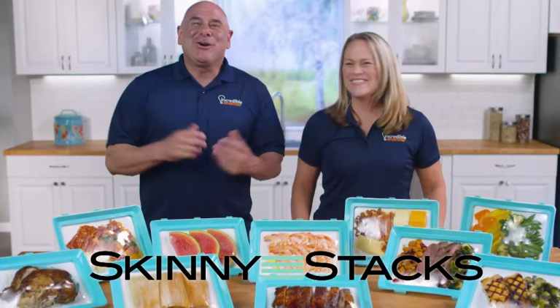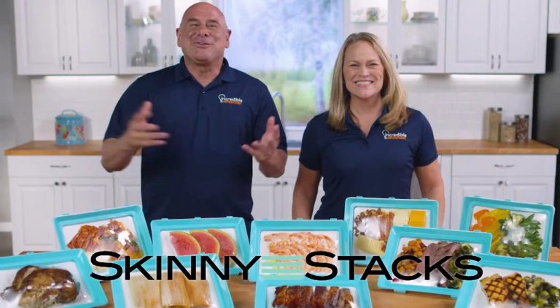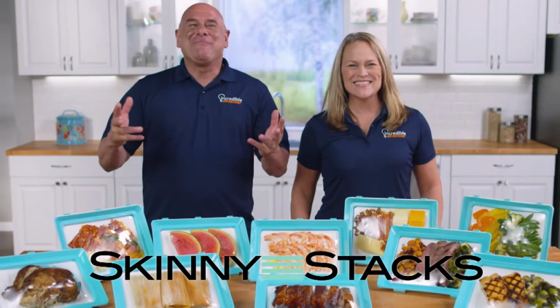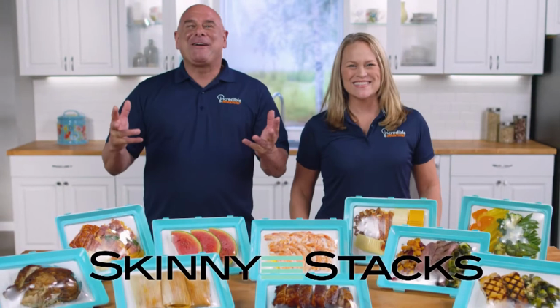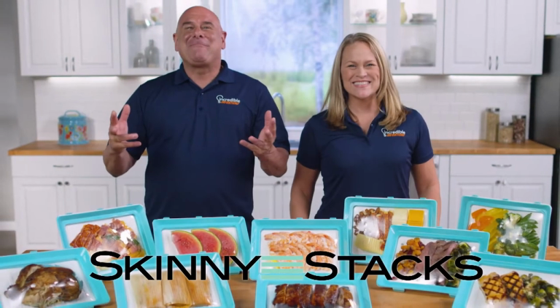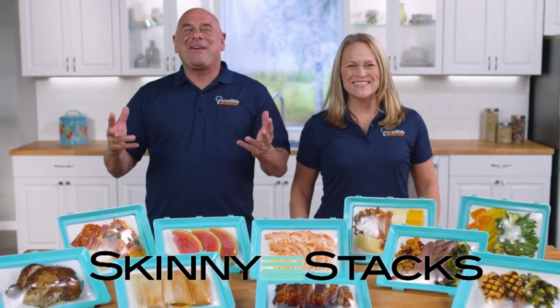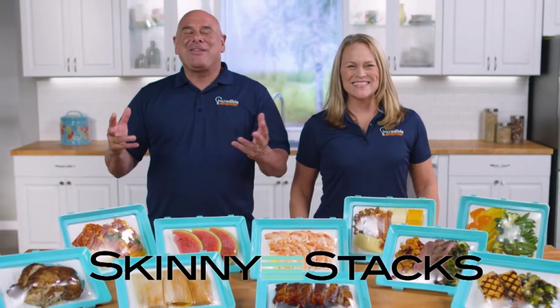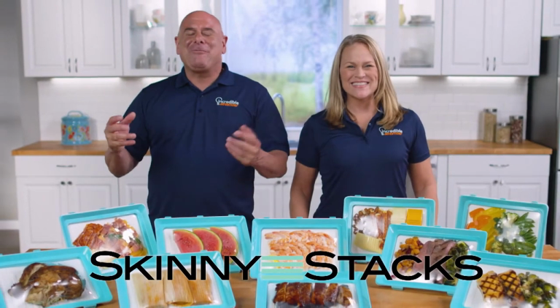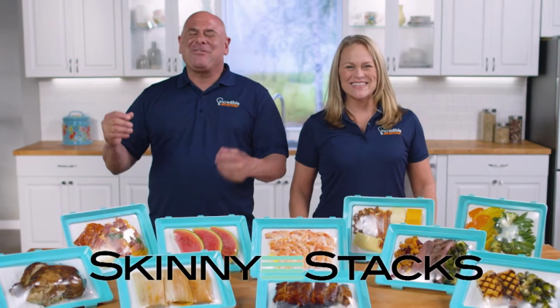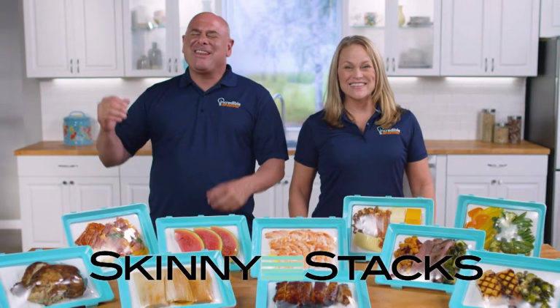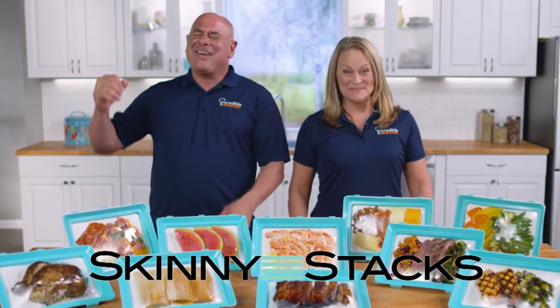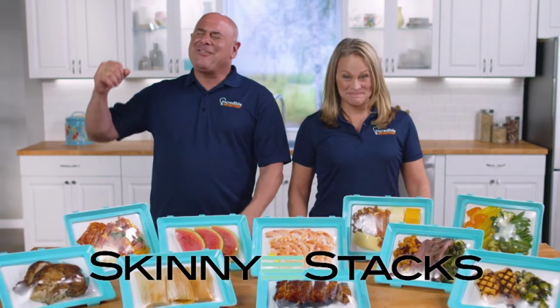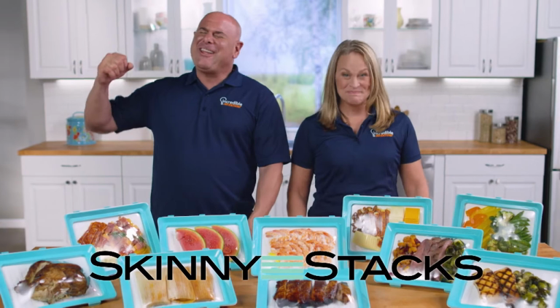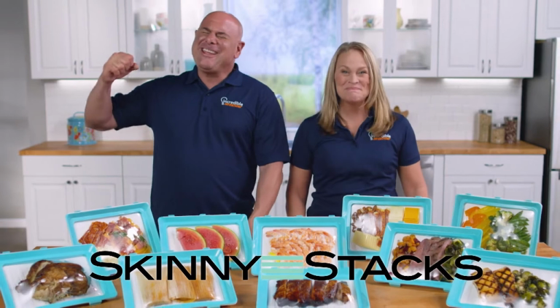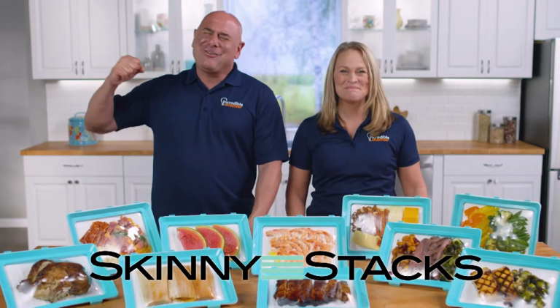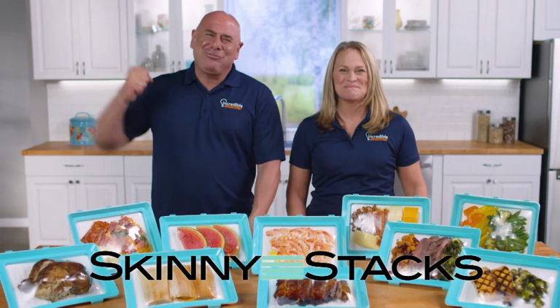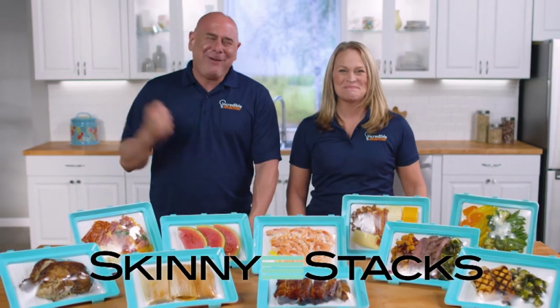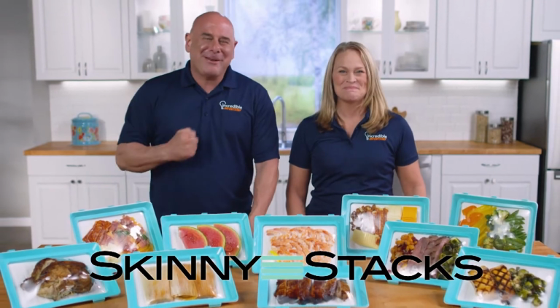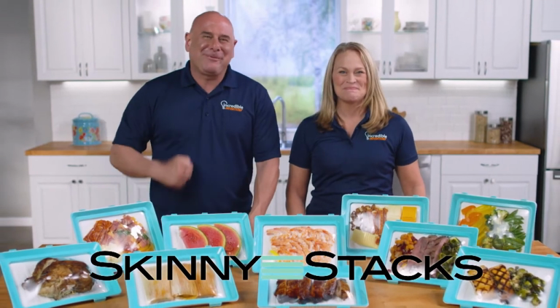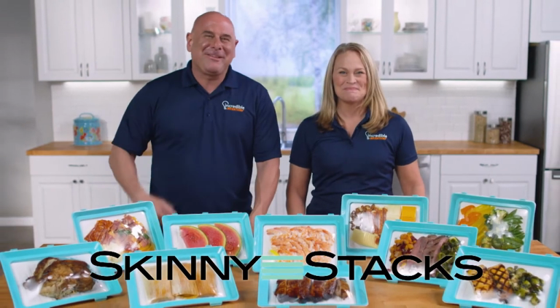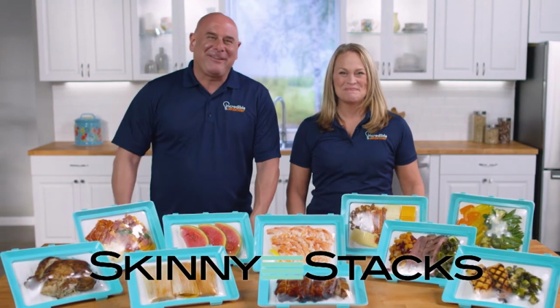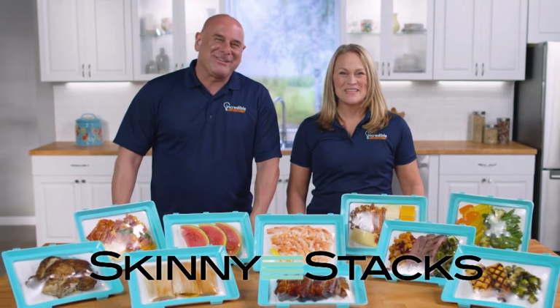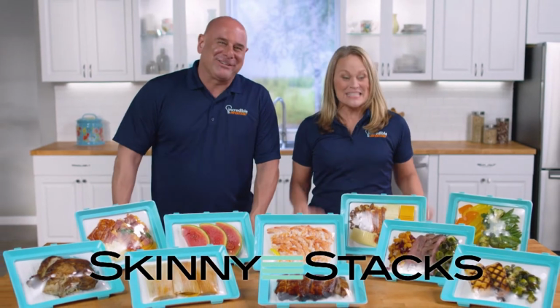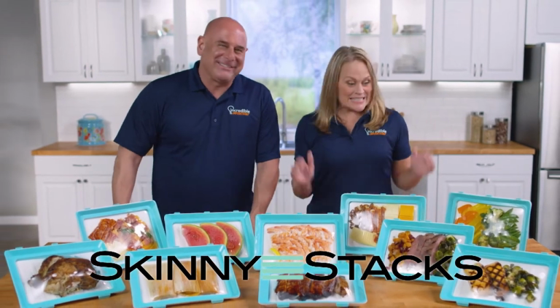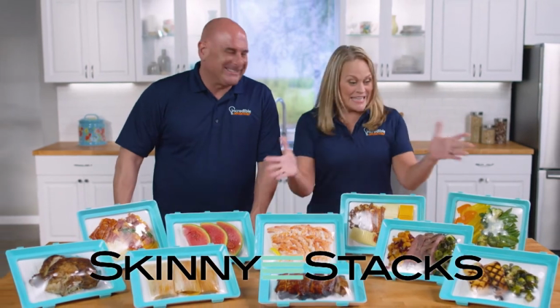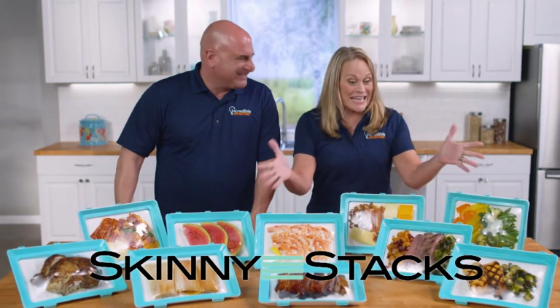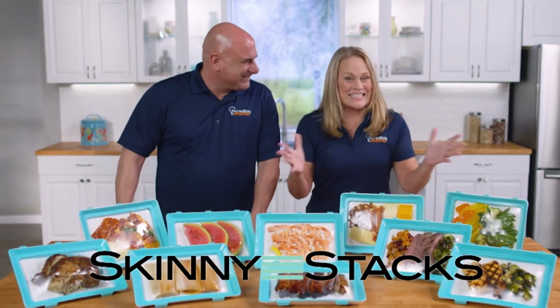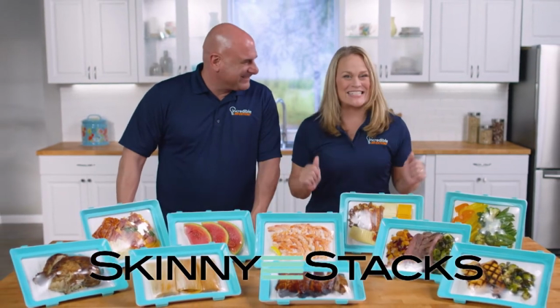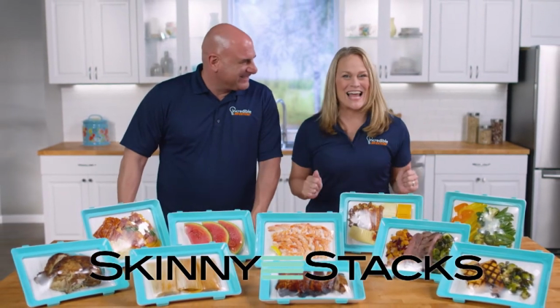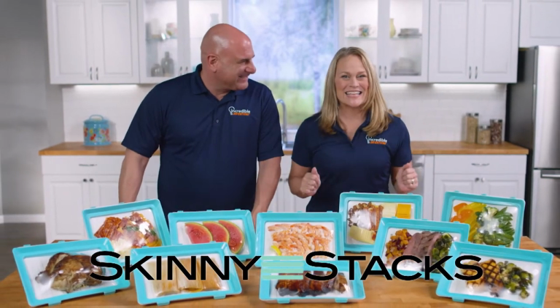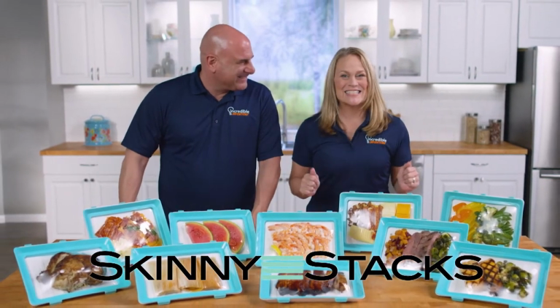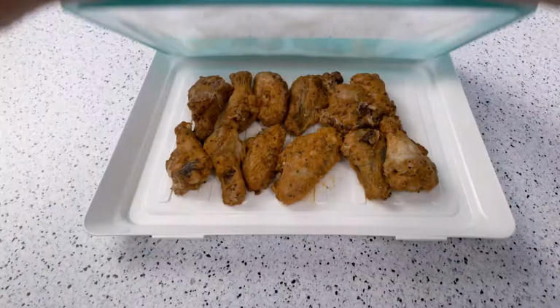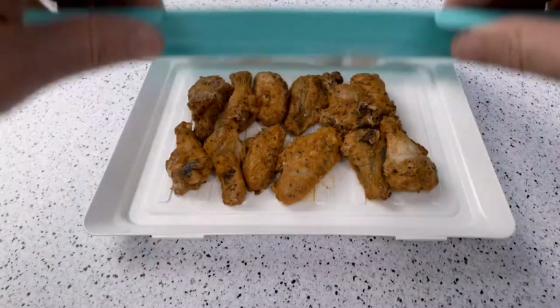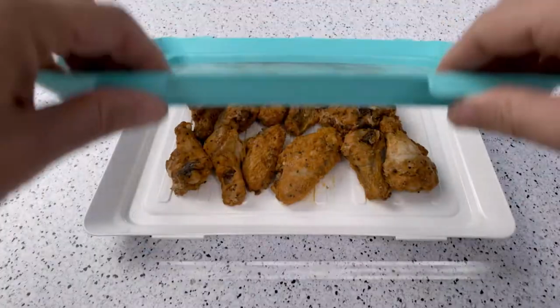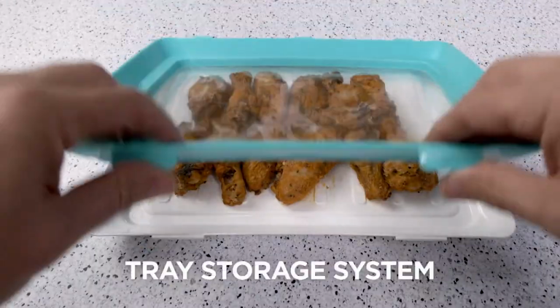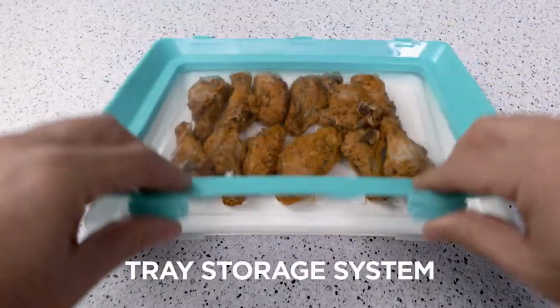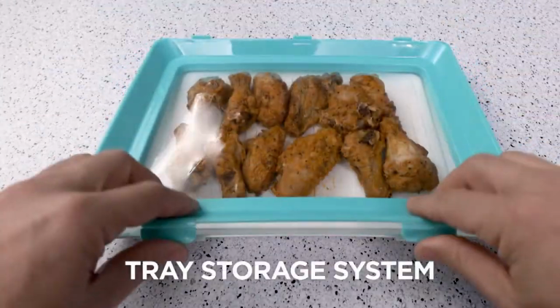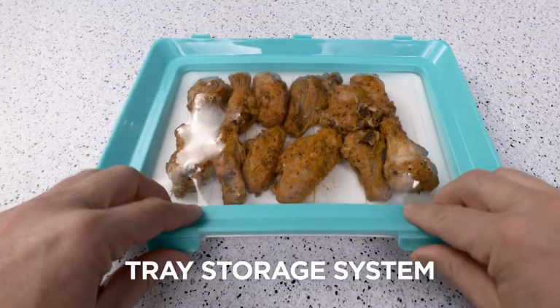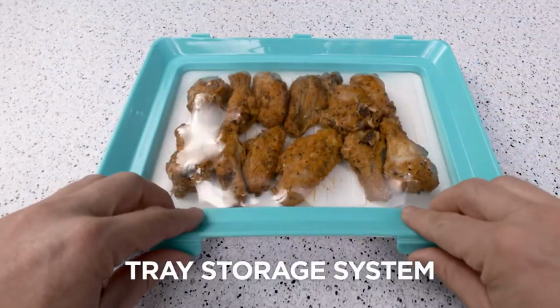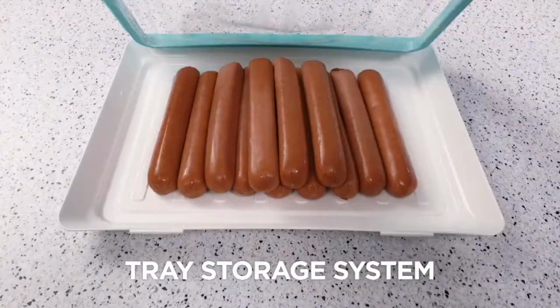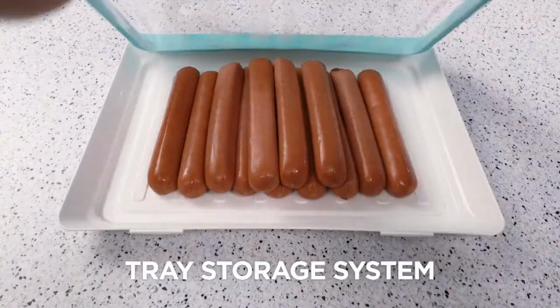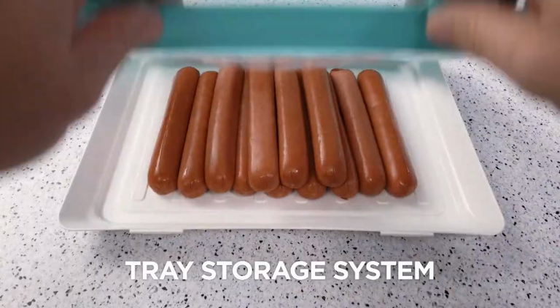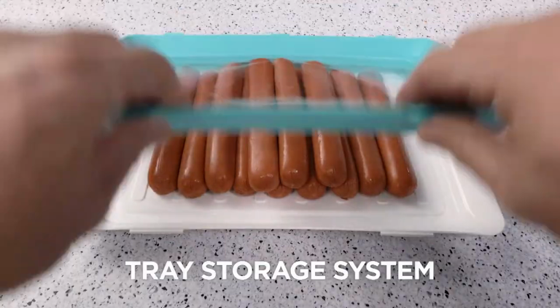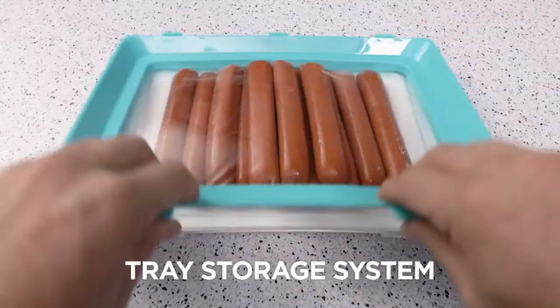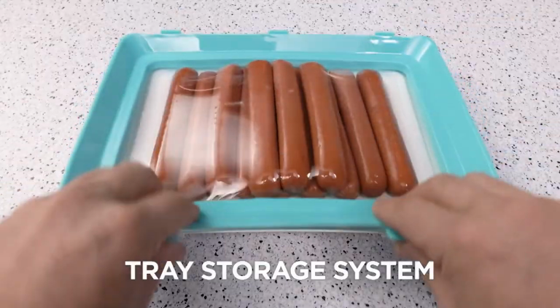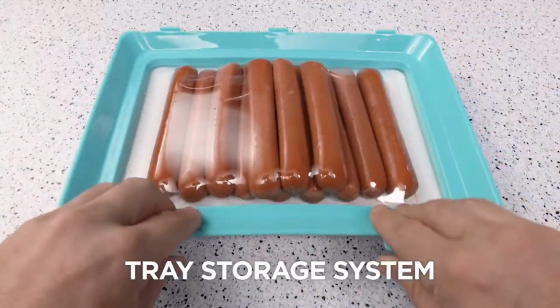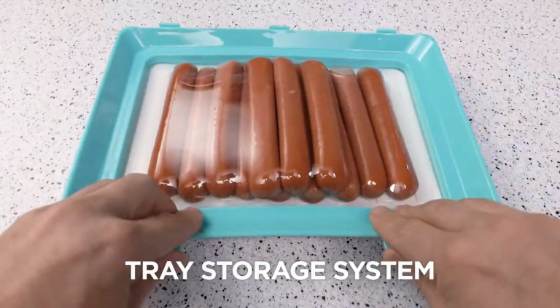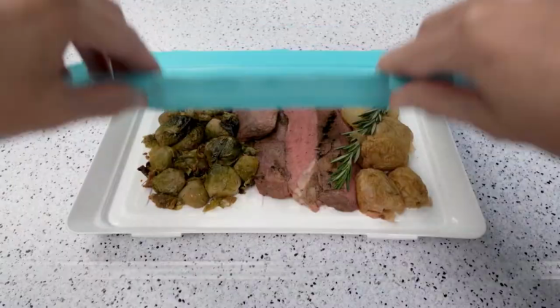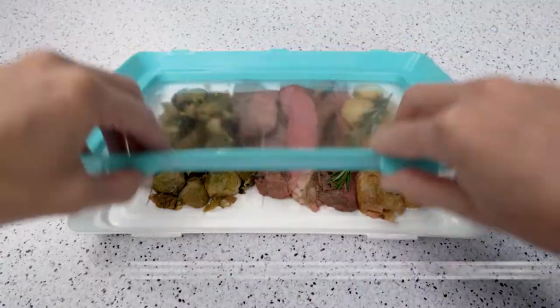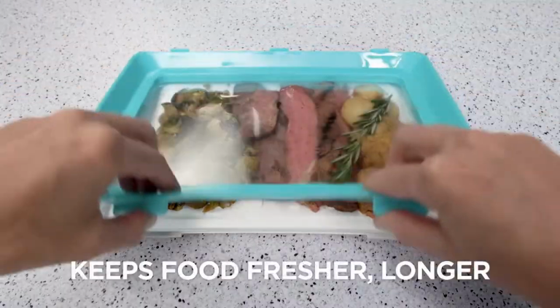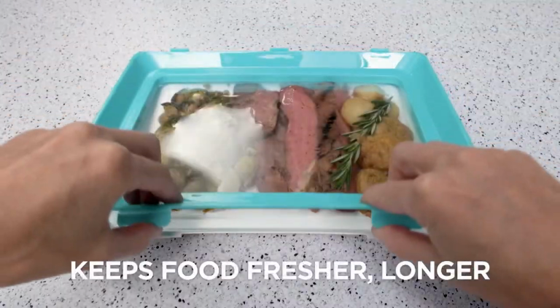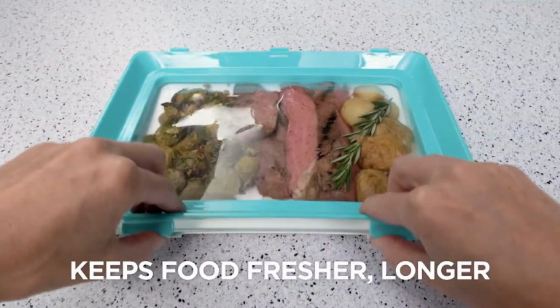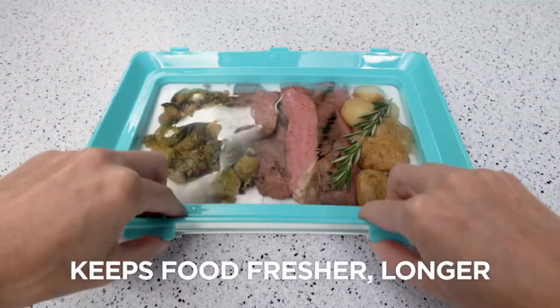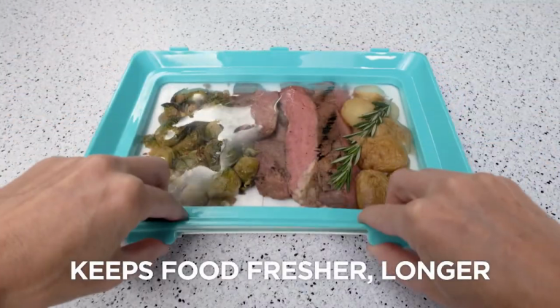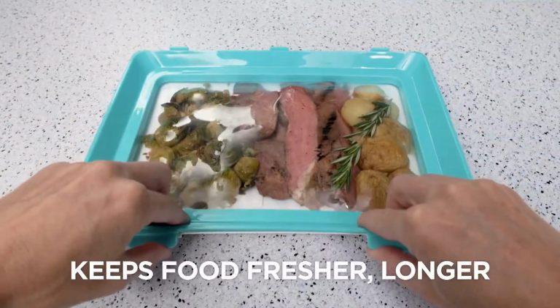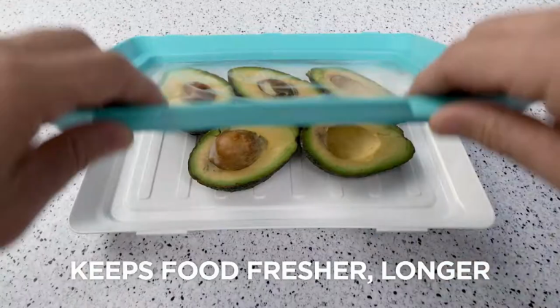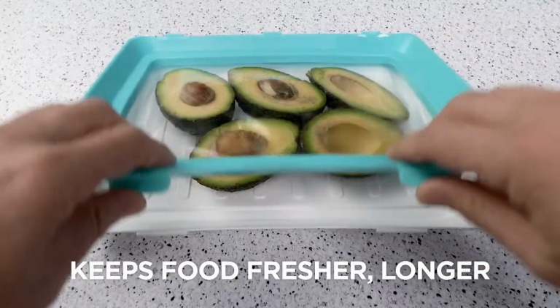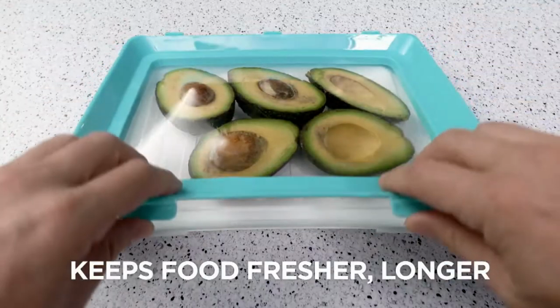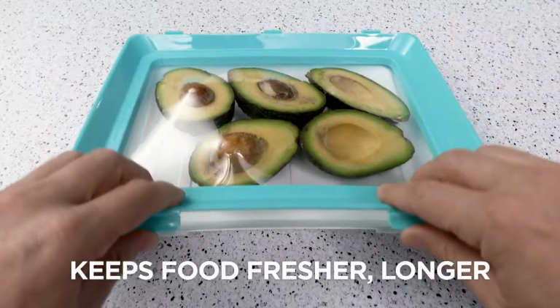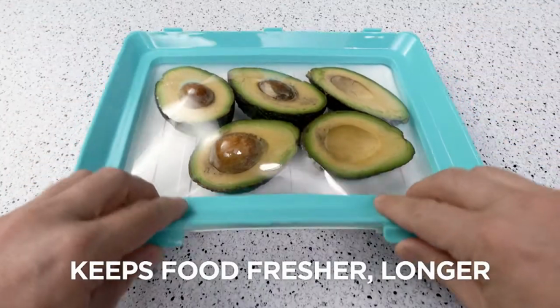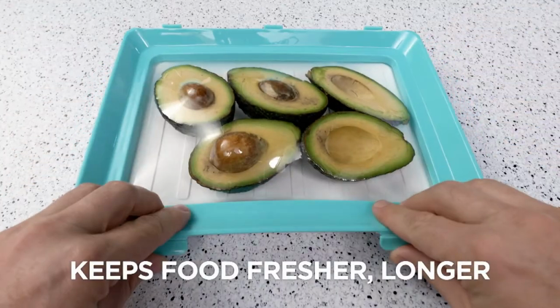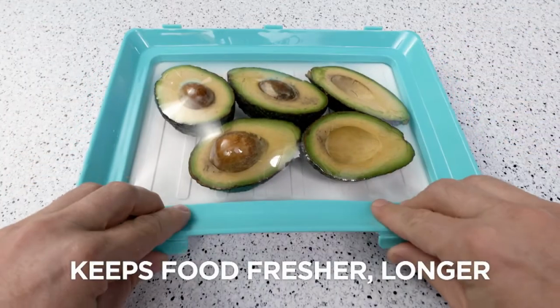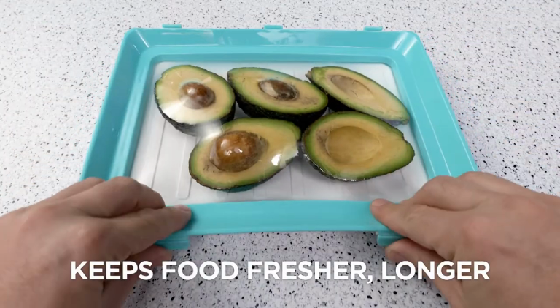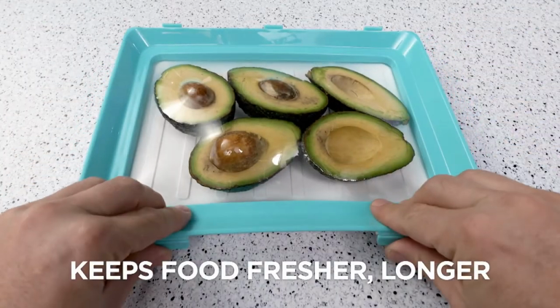George and Mary Beth here with another incredible invention: Skinny Stacks, the all-new tray storage system that keeps your food fresher longer.